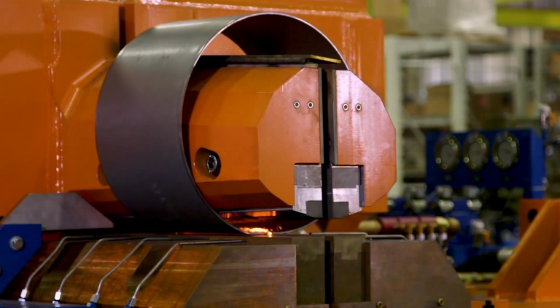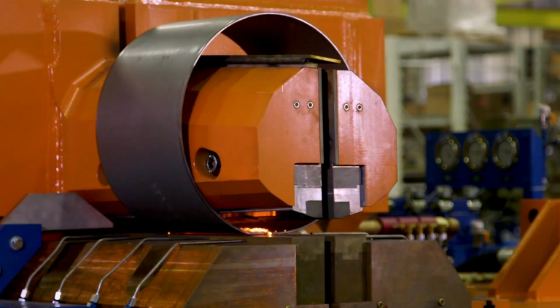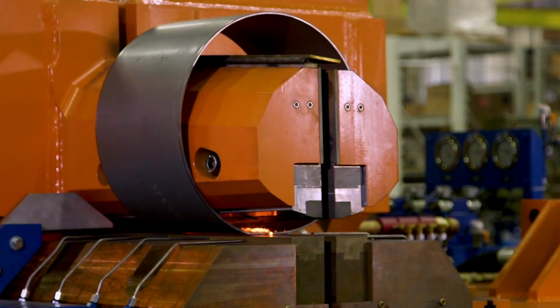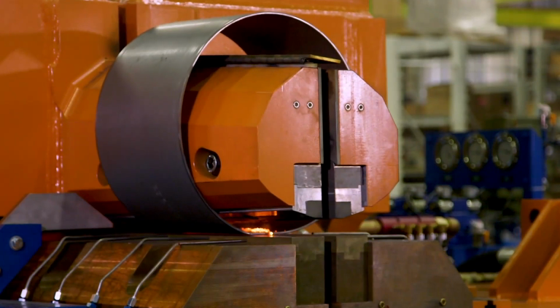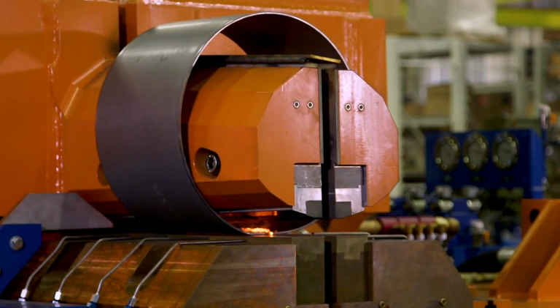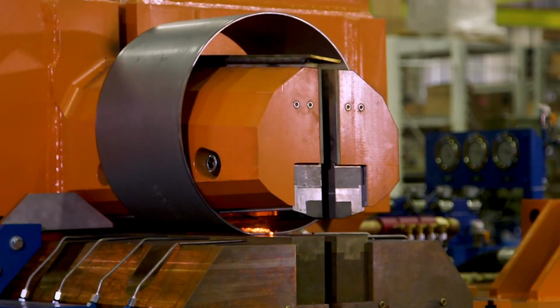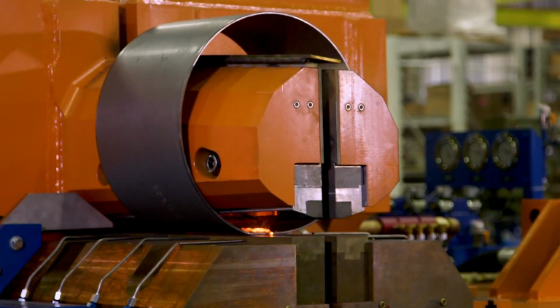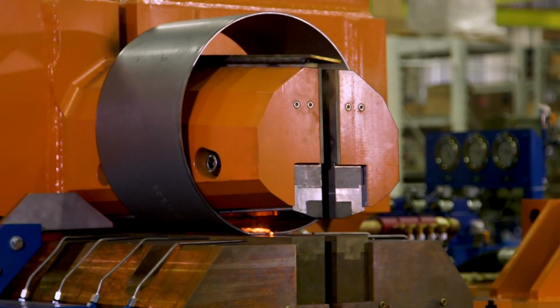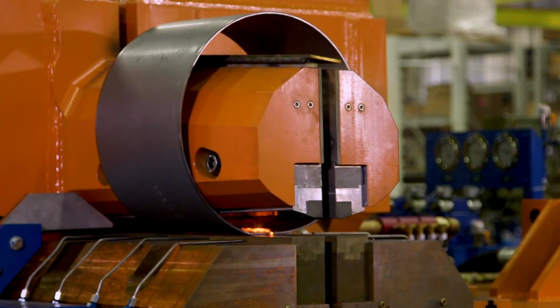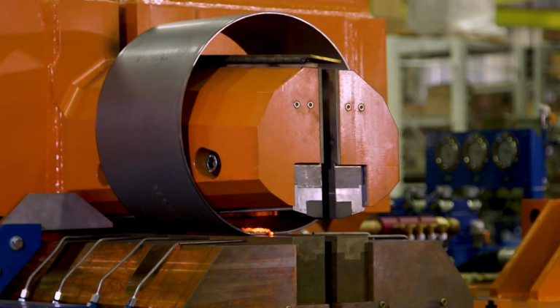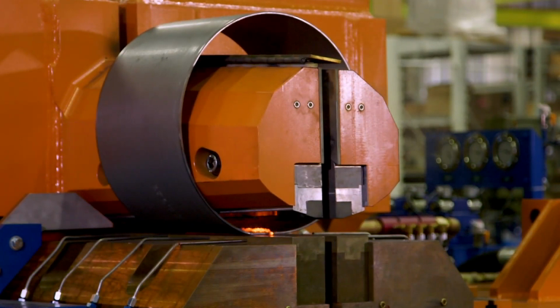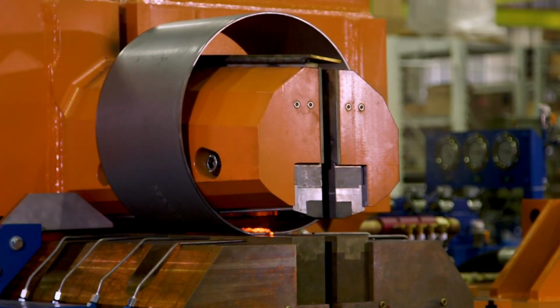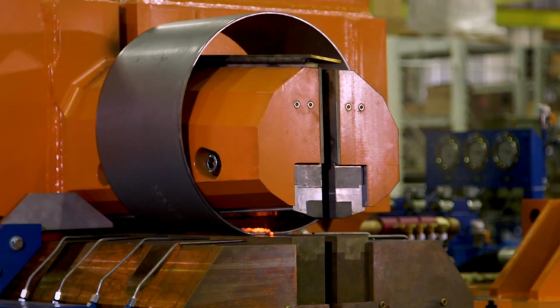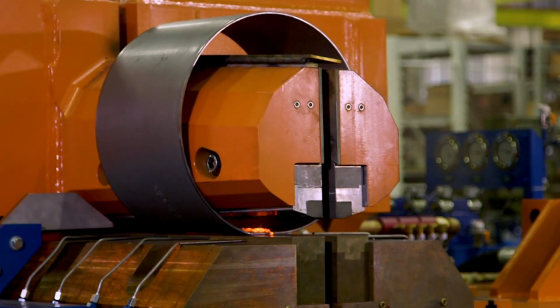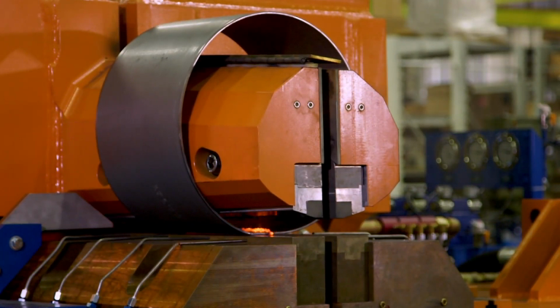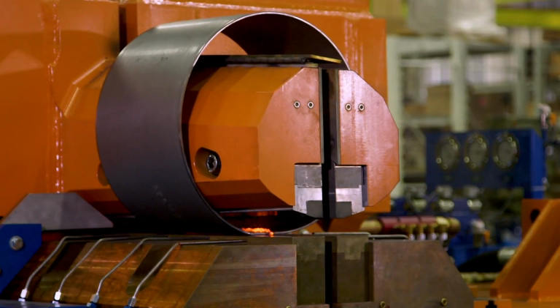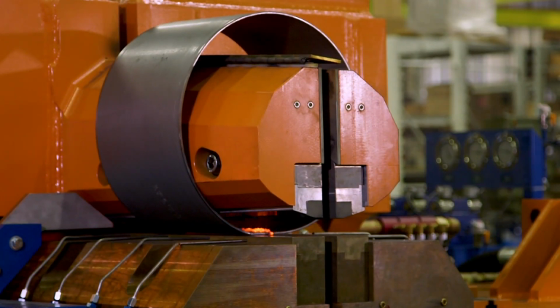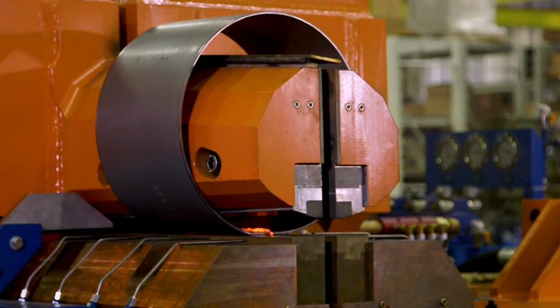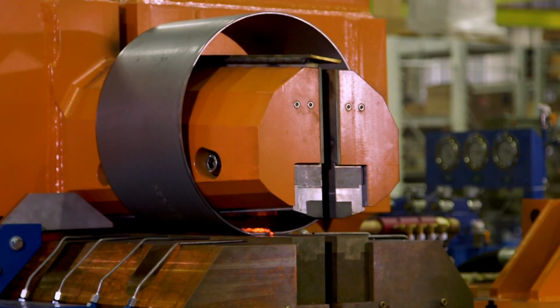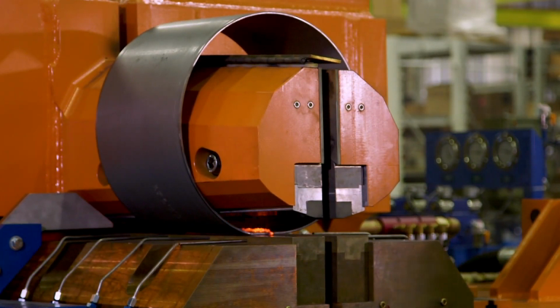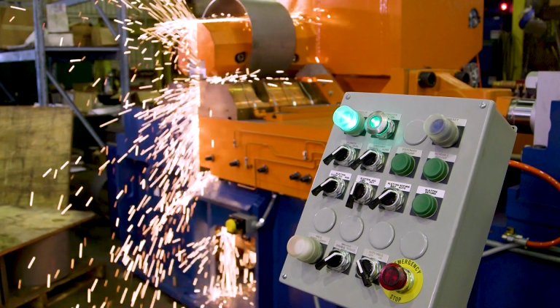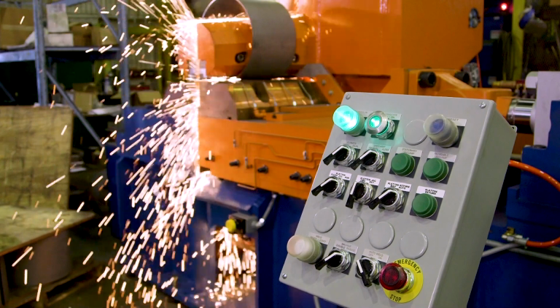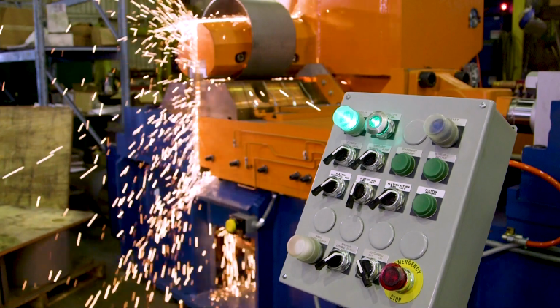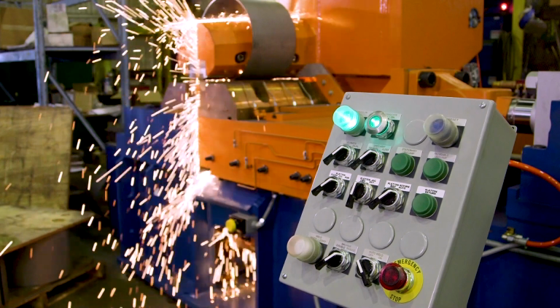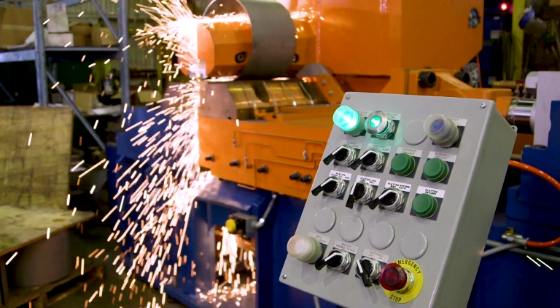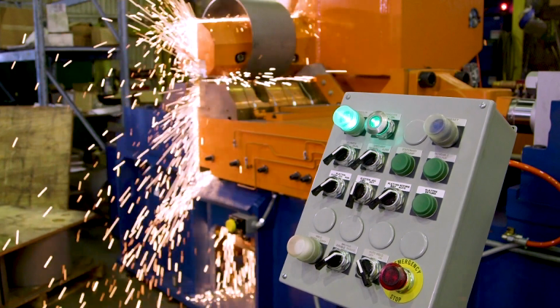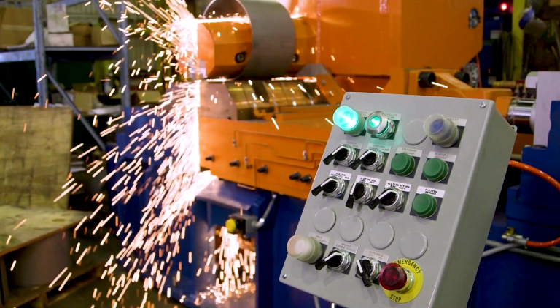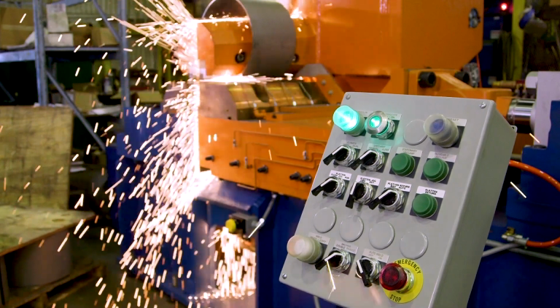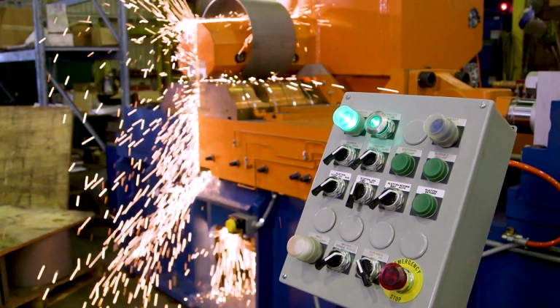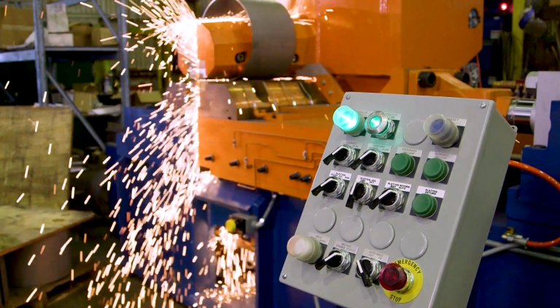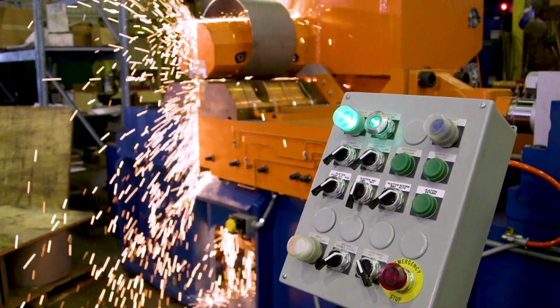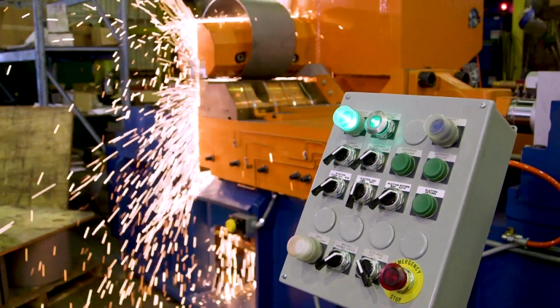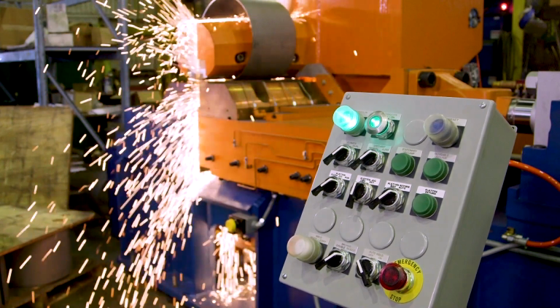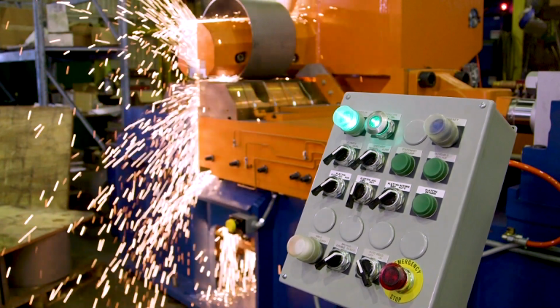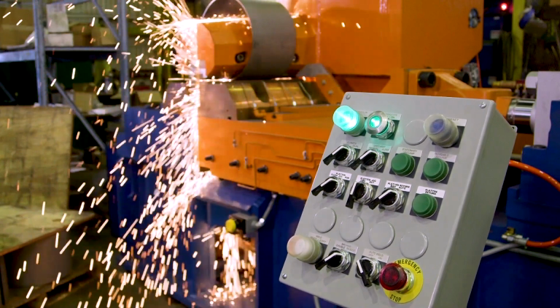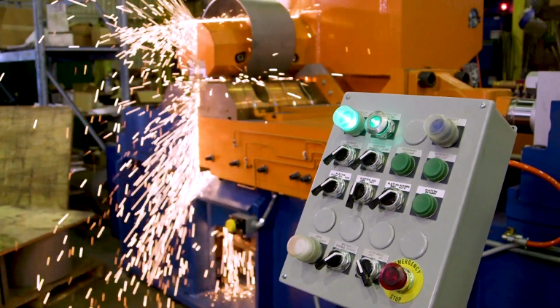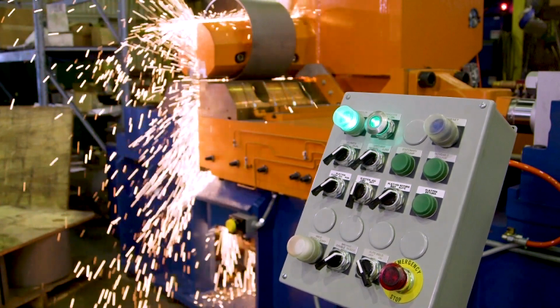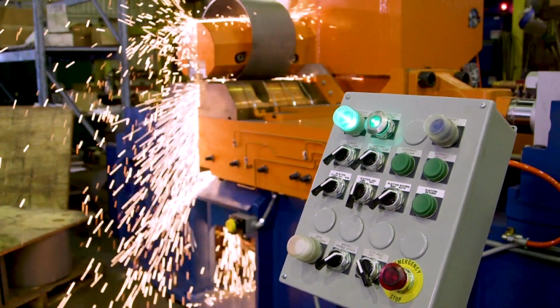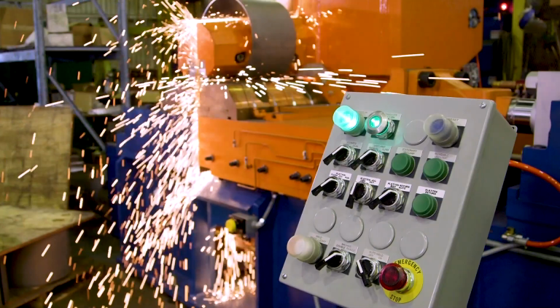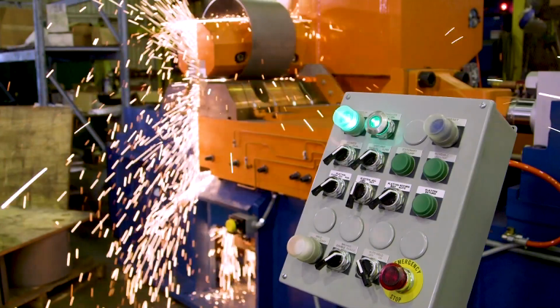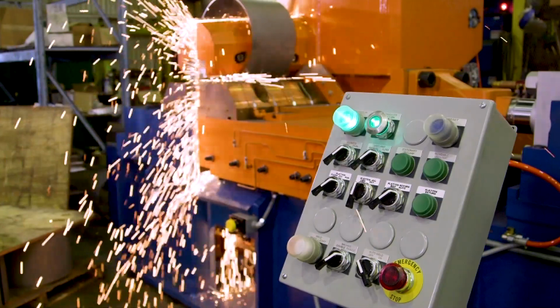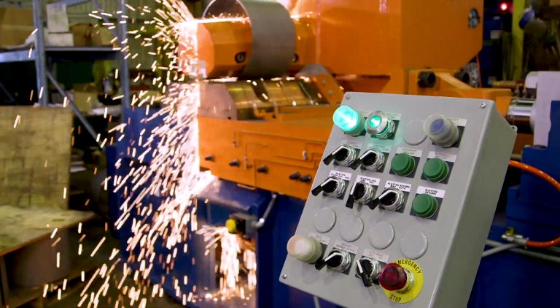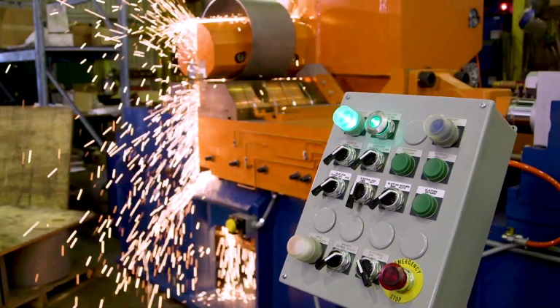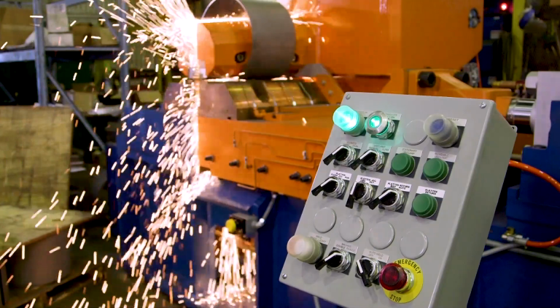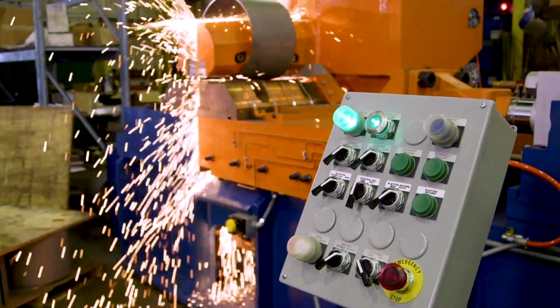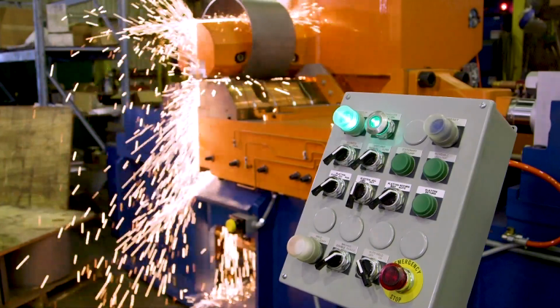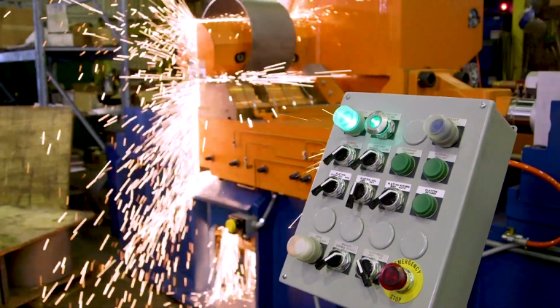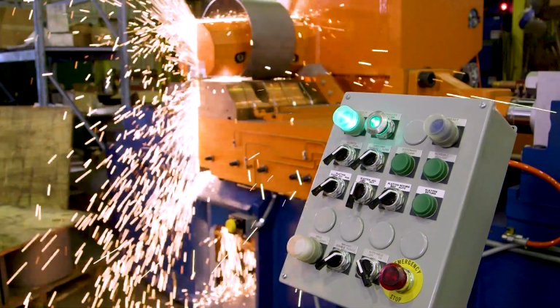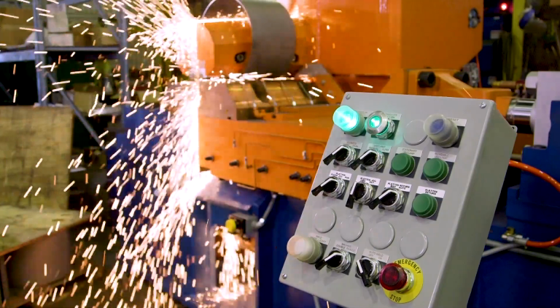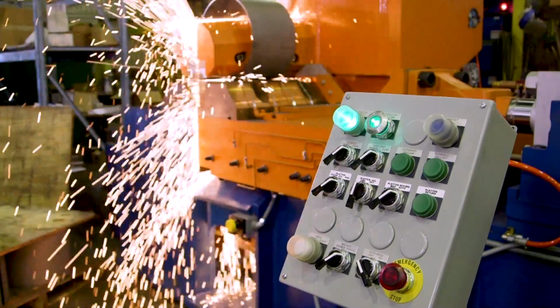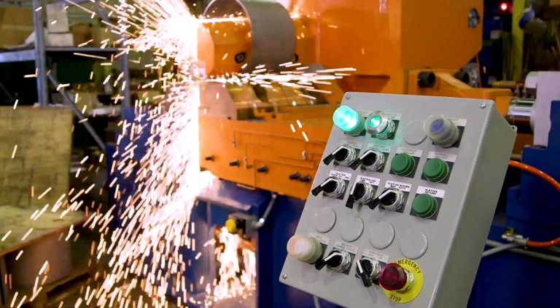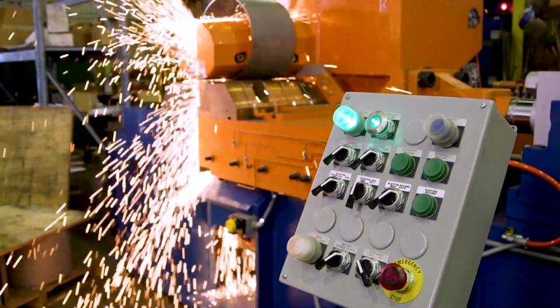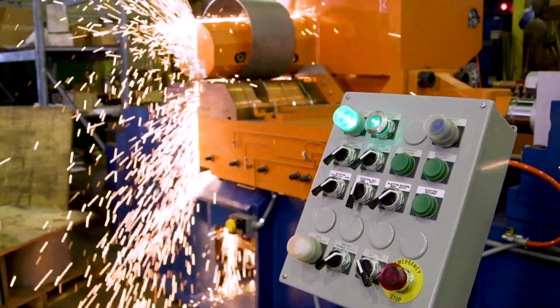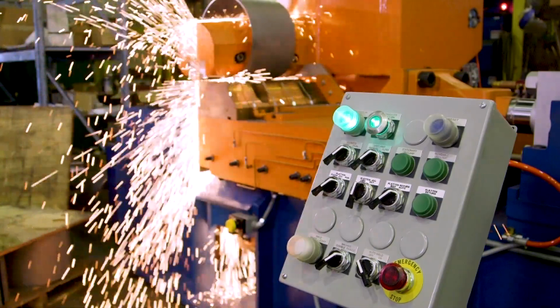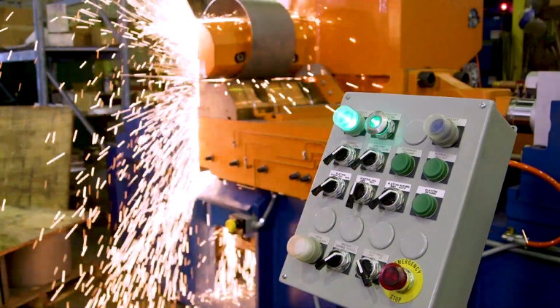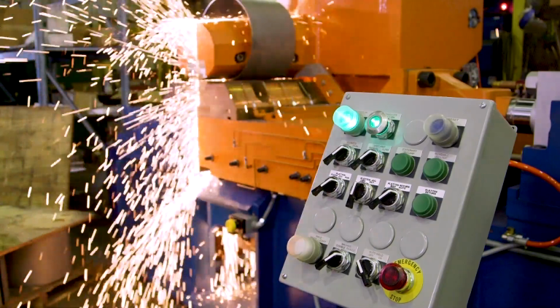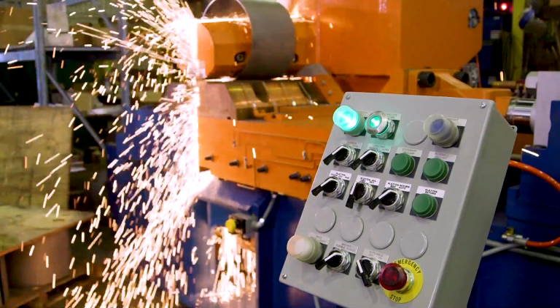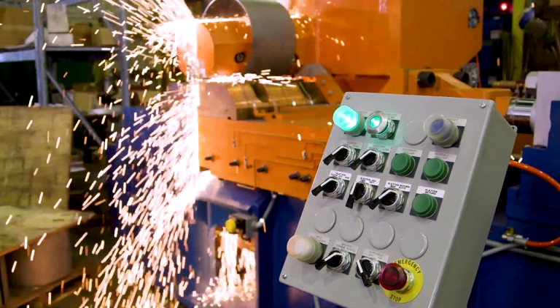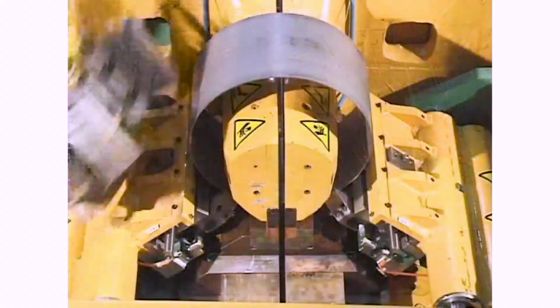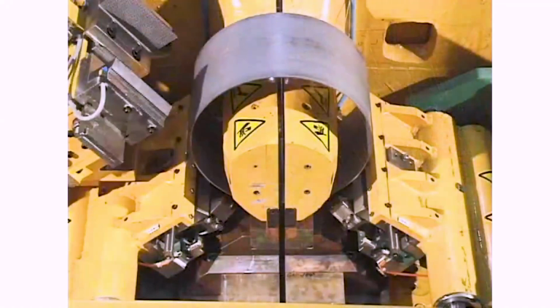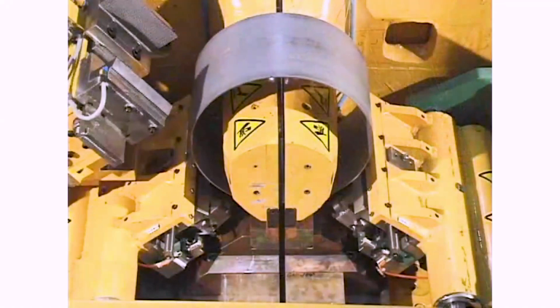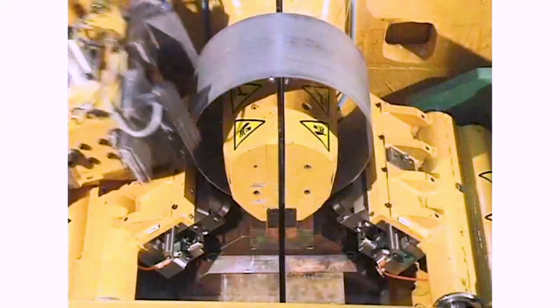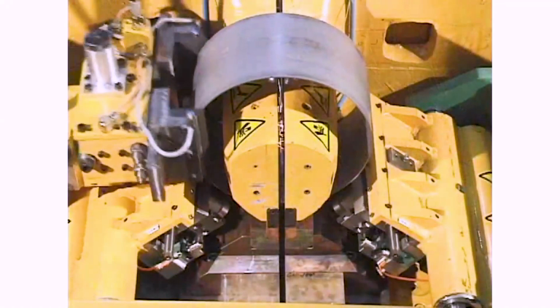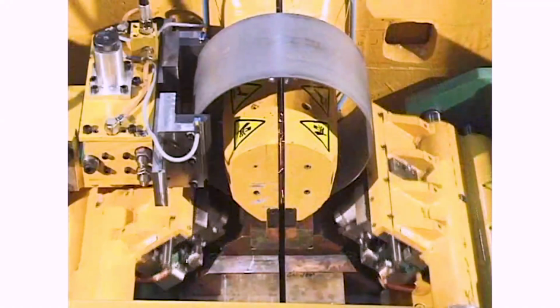Applications include wheels, aerospace, structural members, rings, rods, anodes, bands and much more.